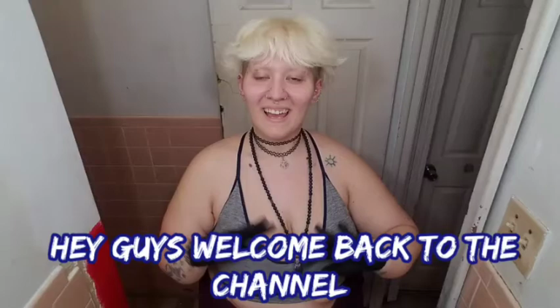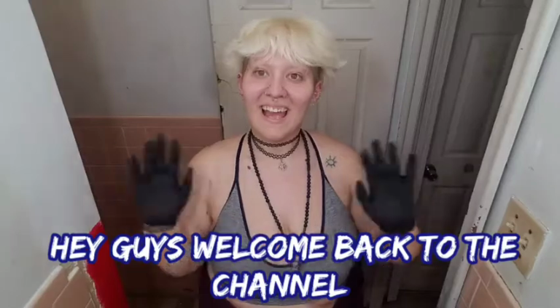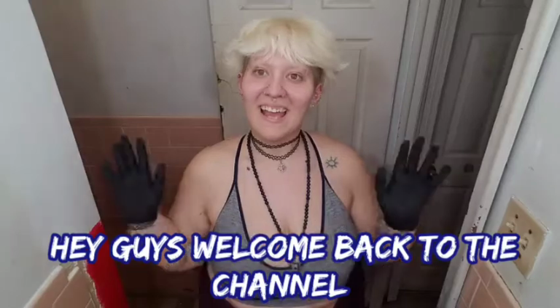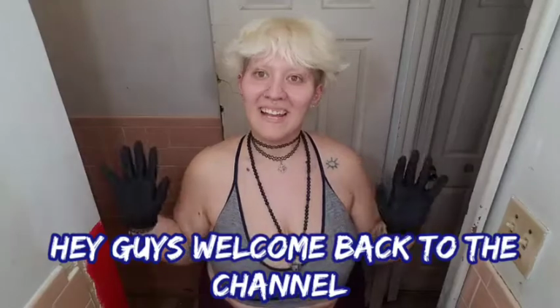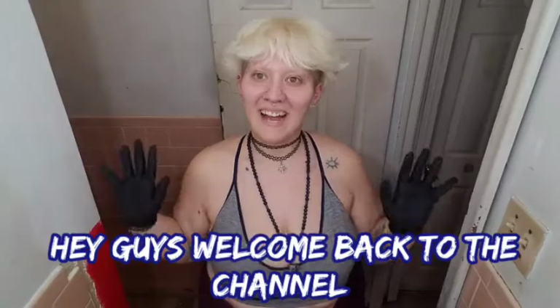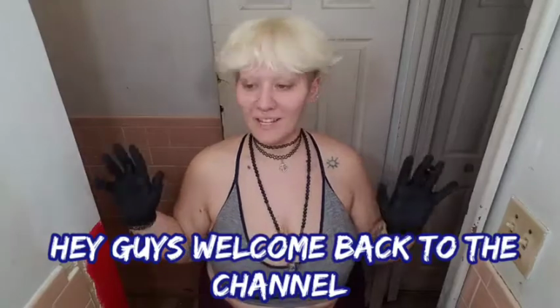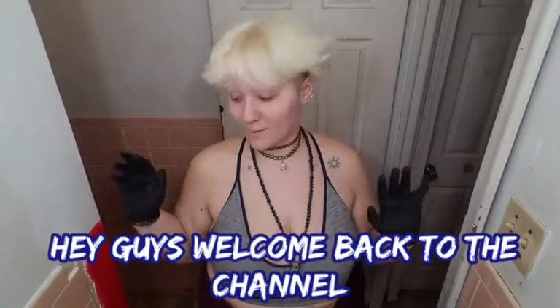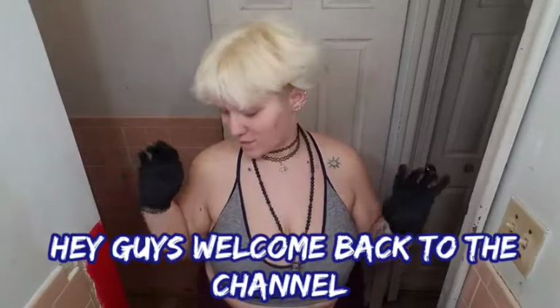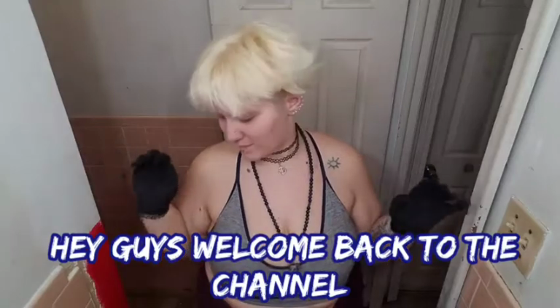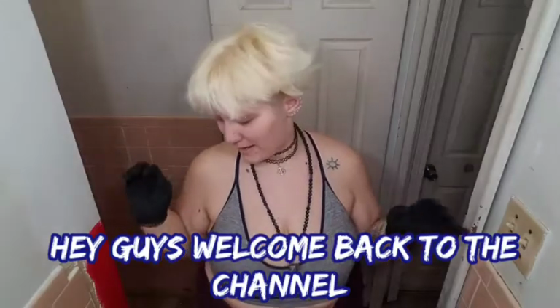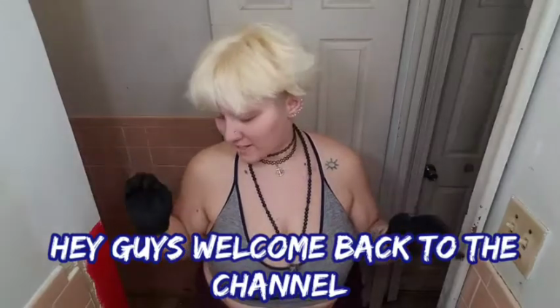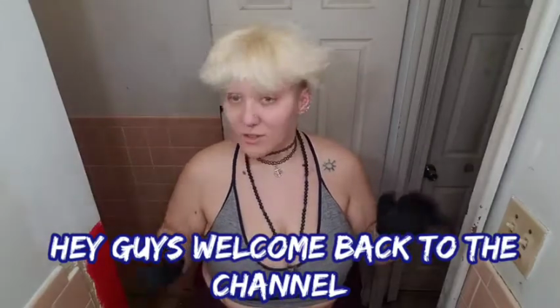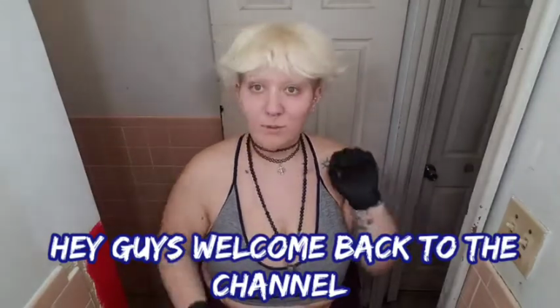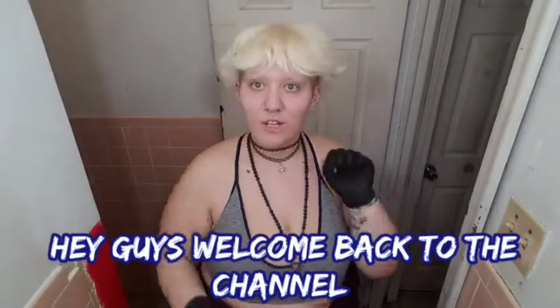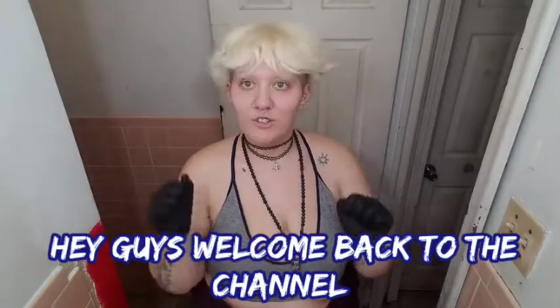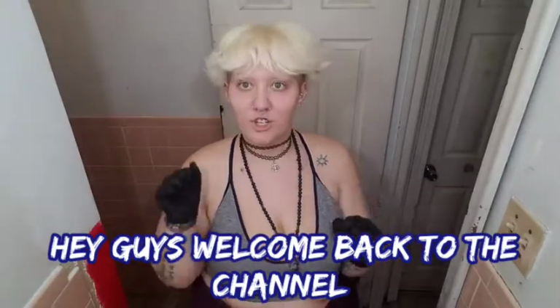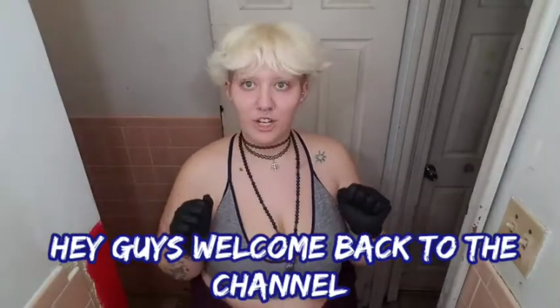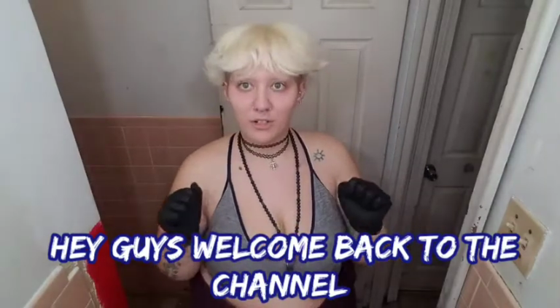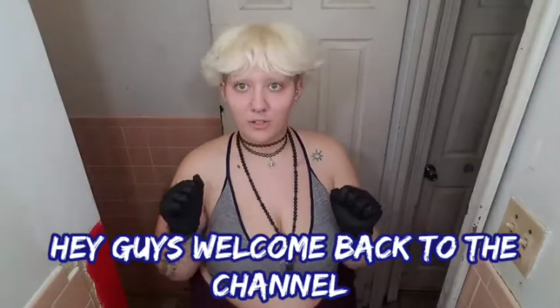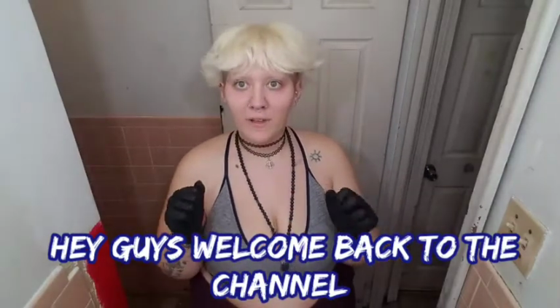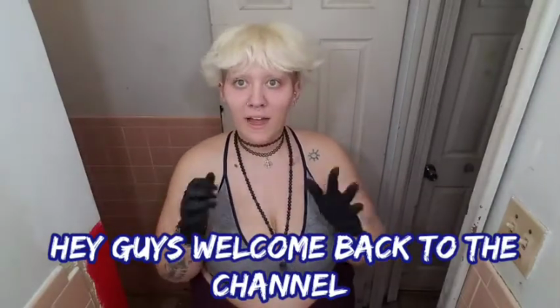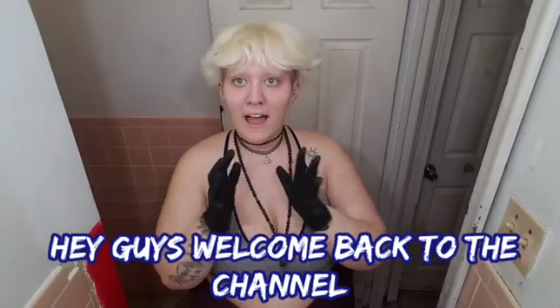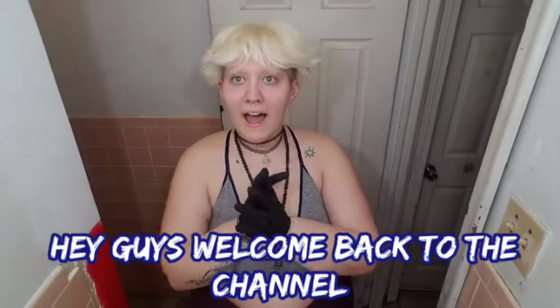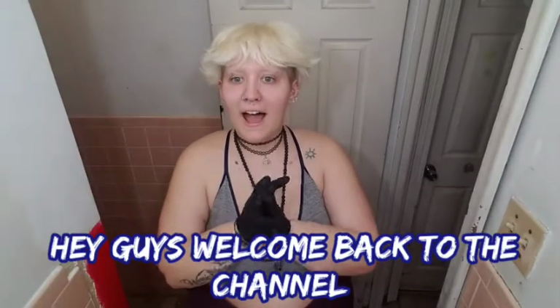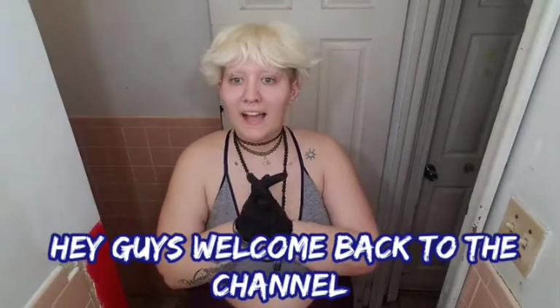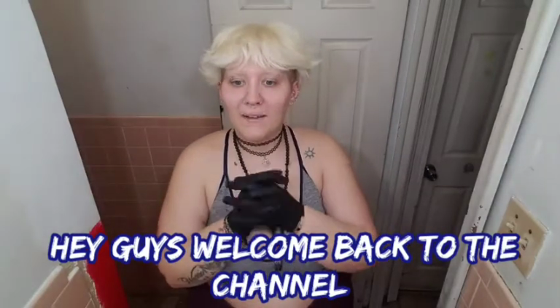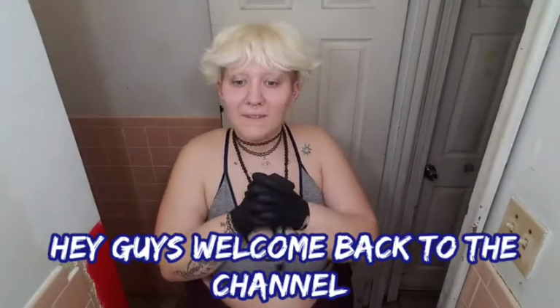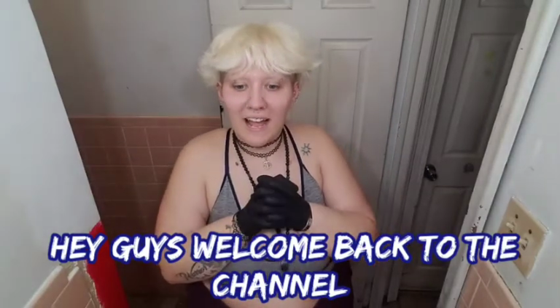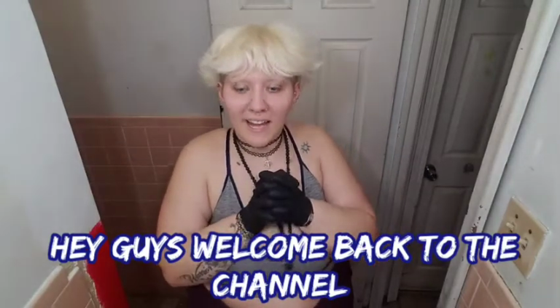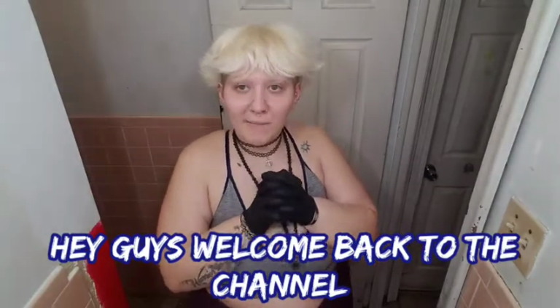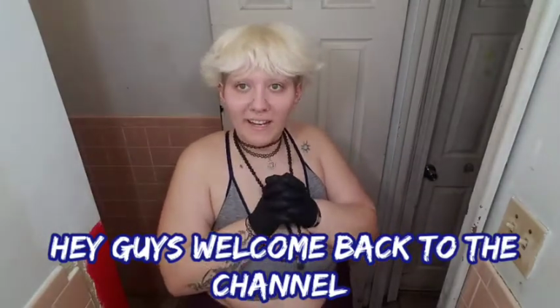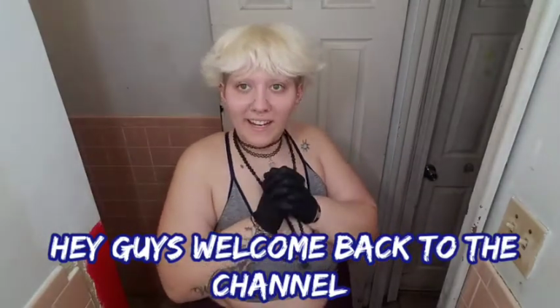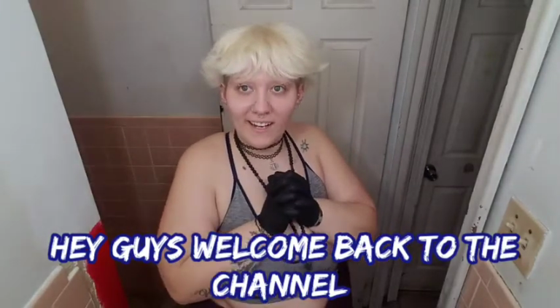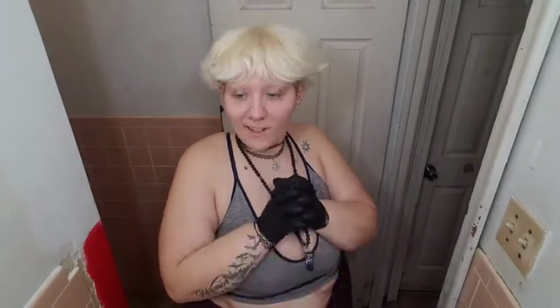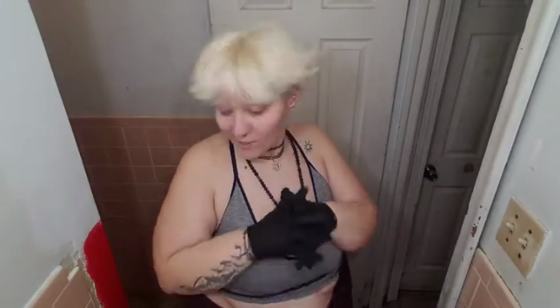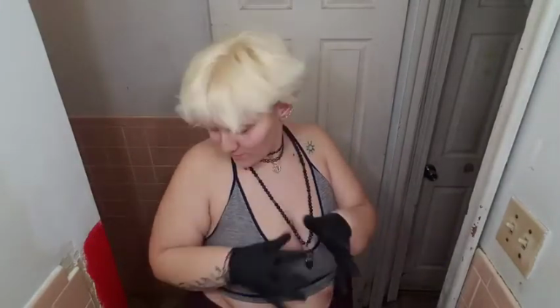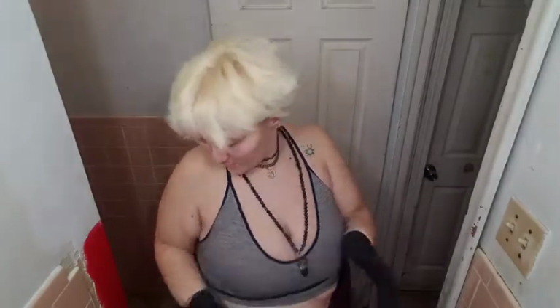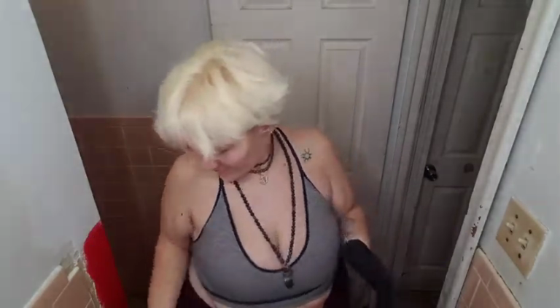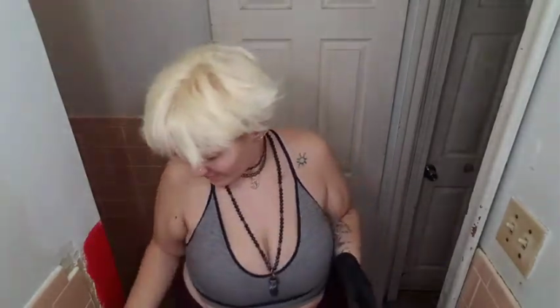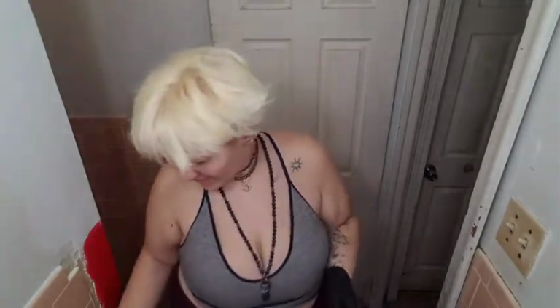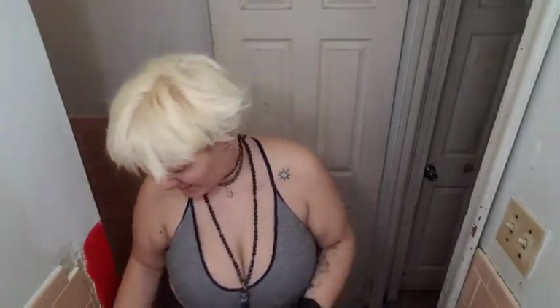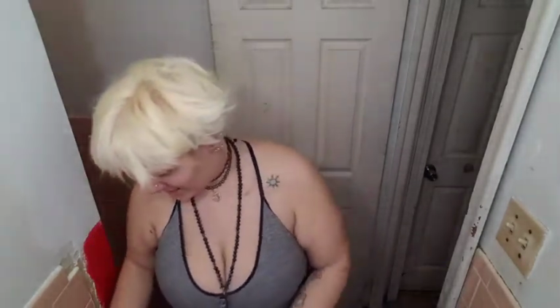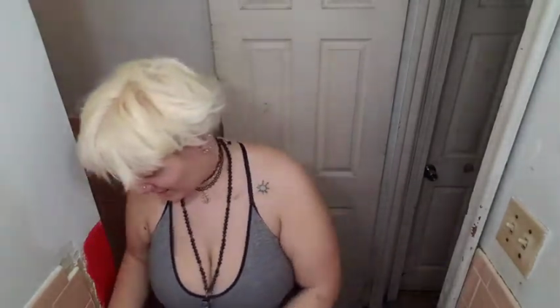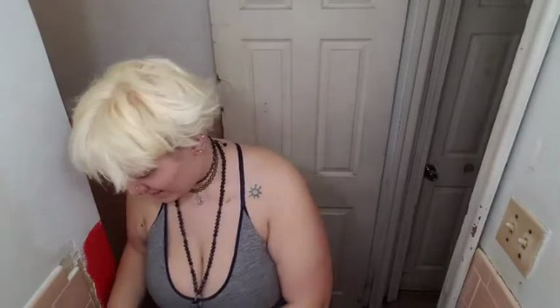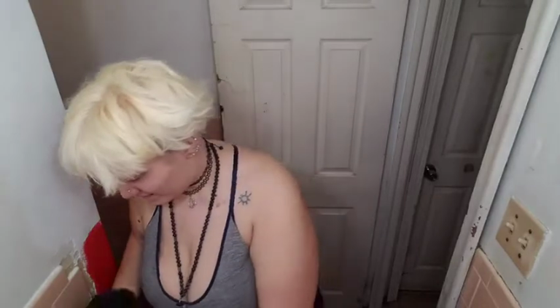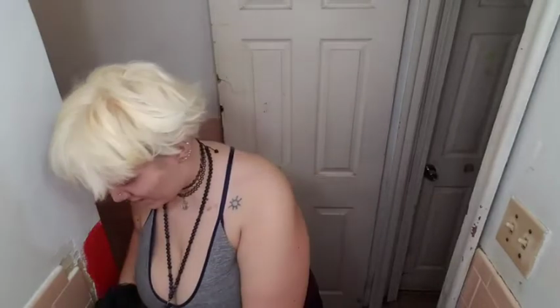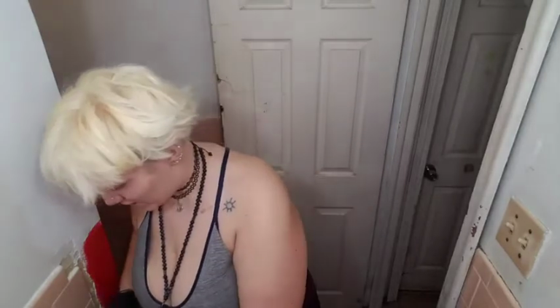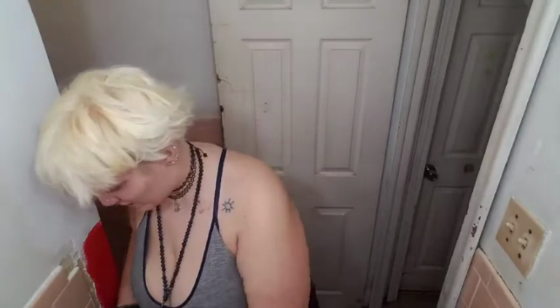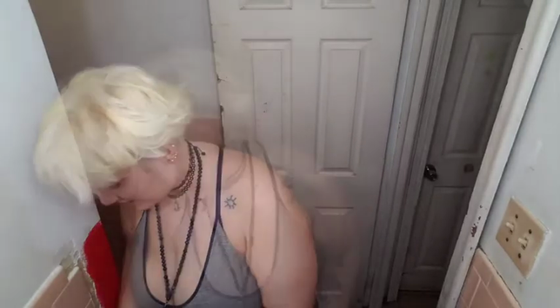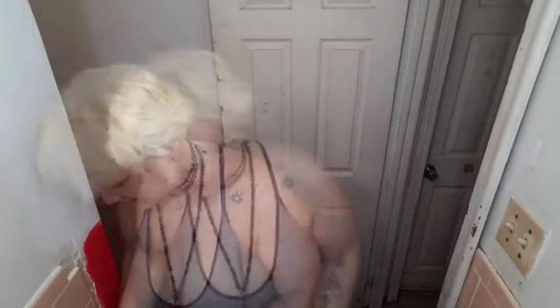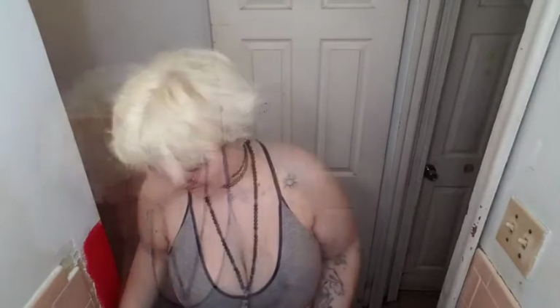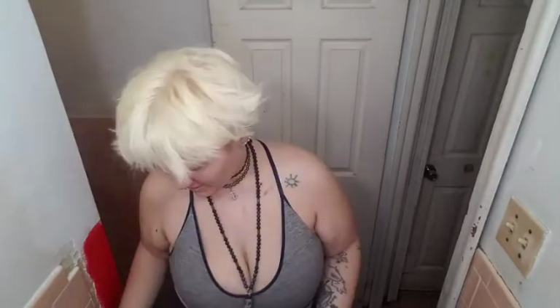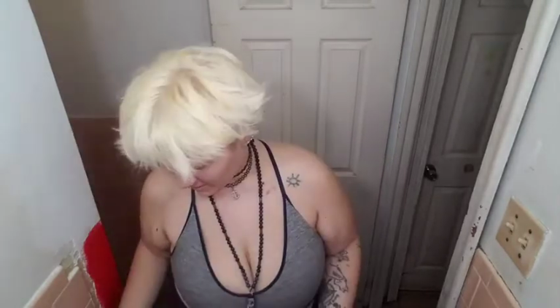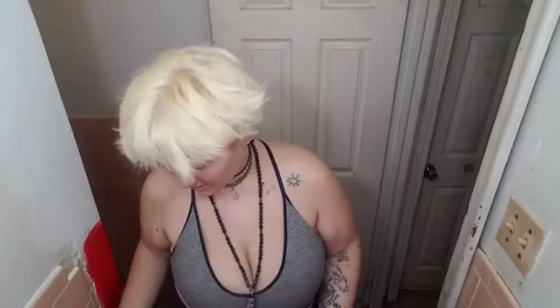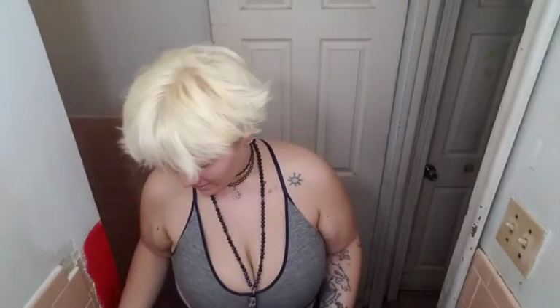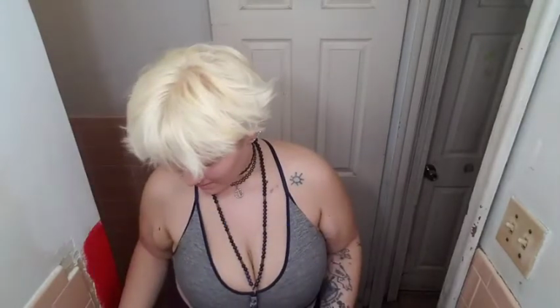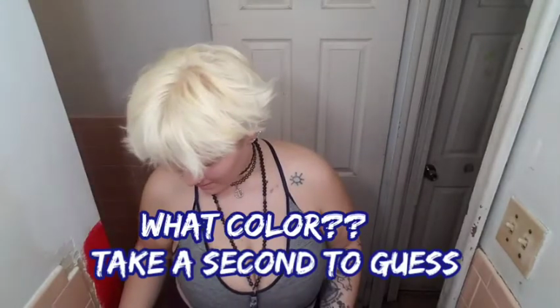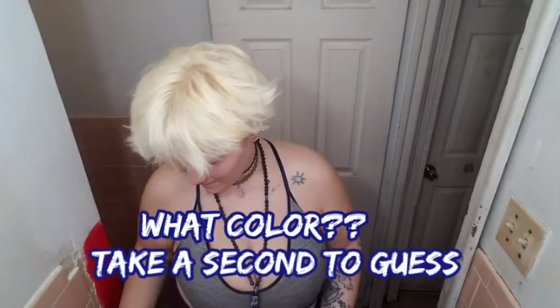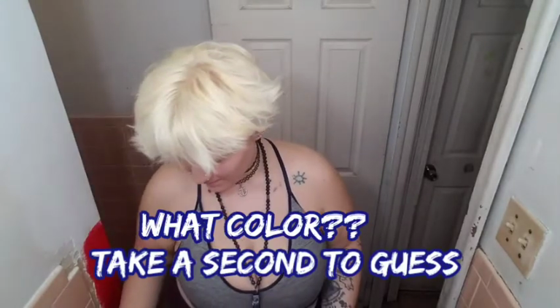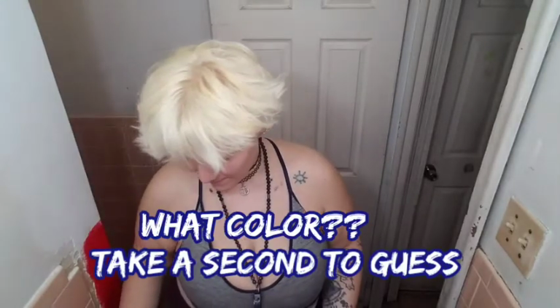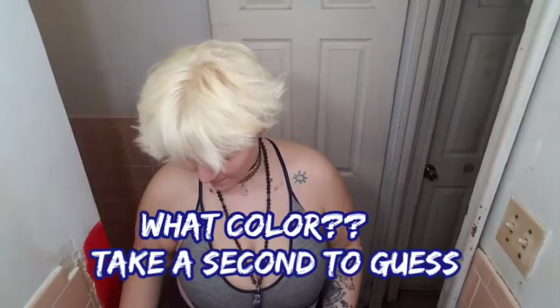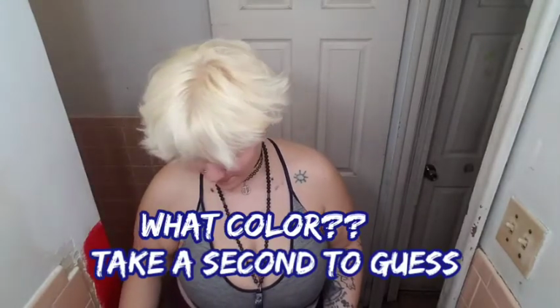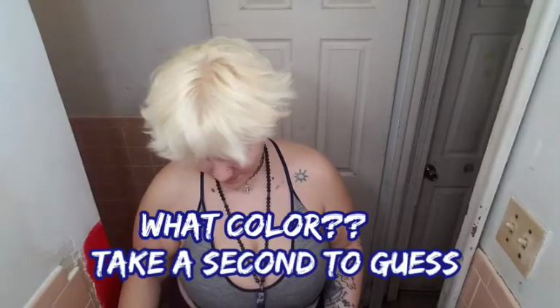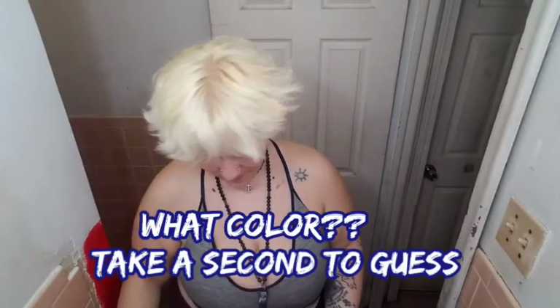Hey guys, welcome back to the channel. I am dyeing my hair and y'all can get these.